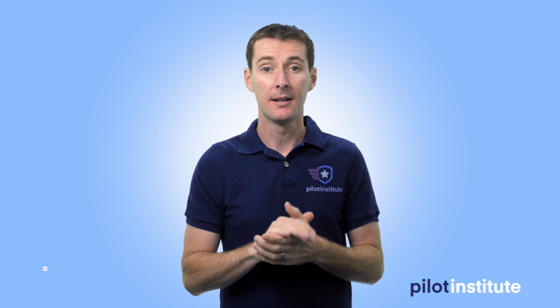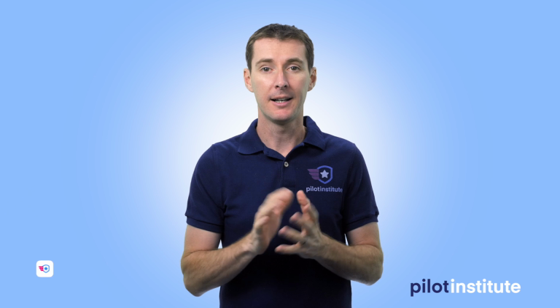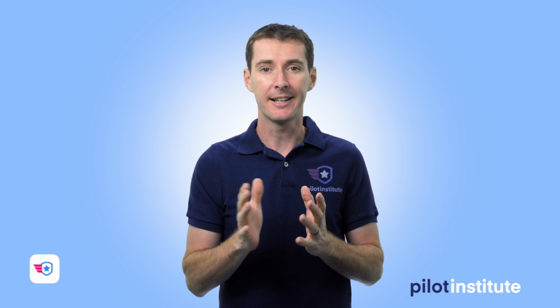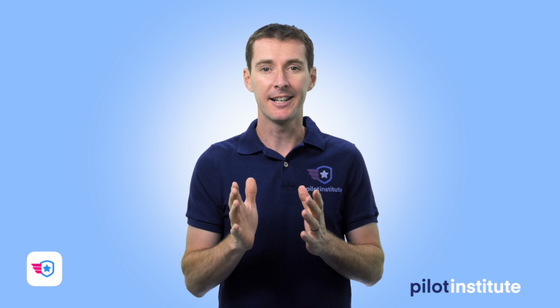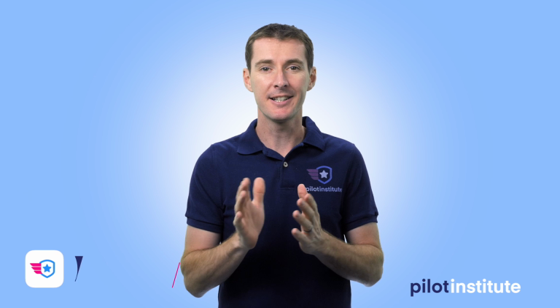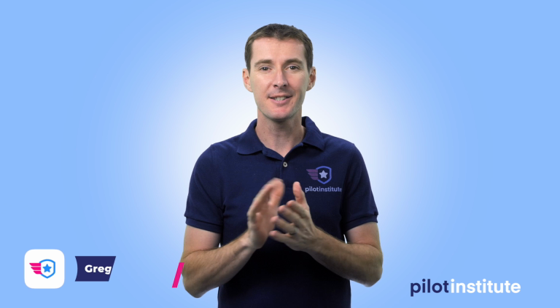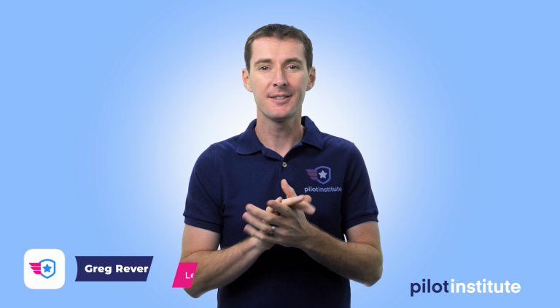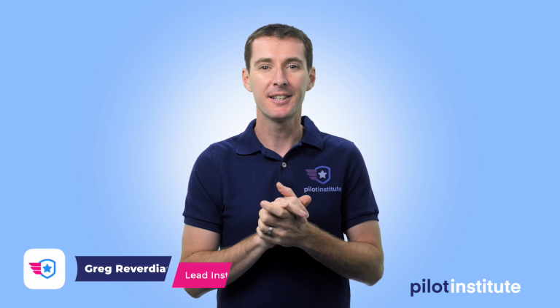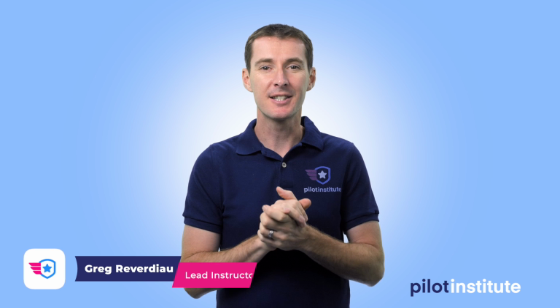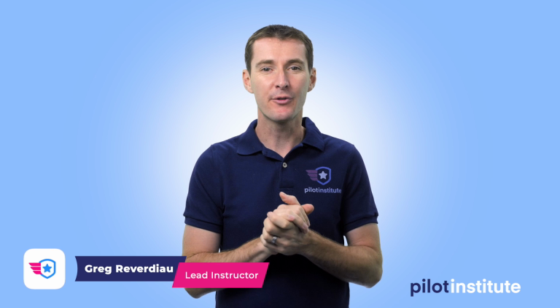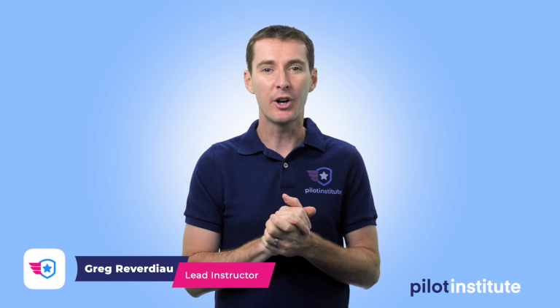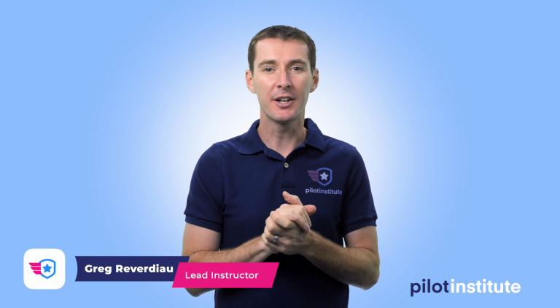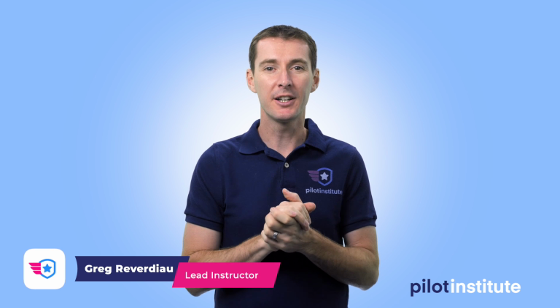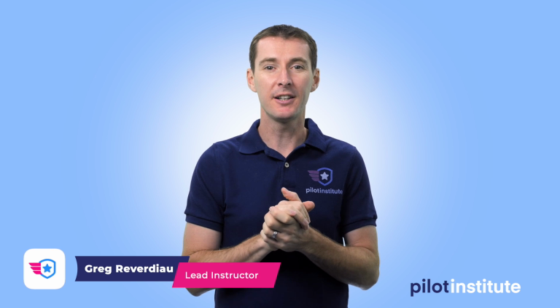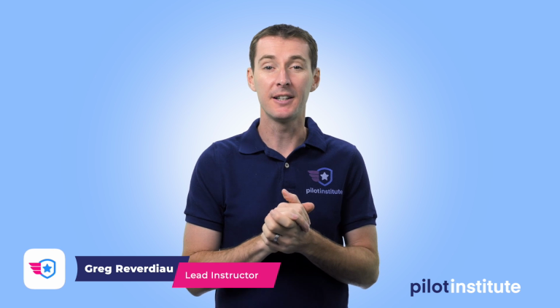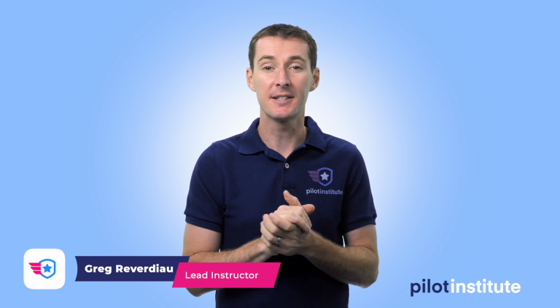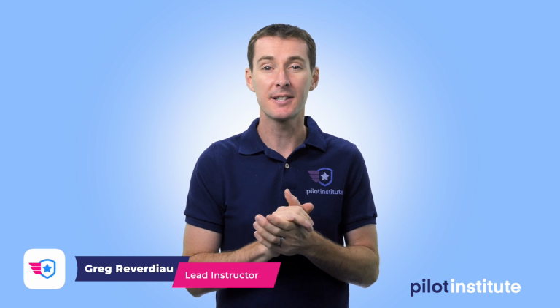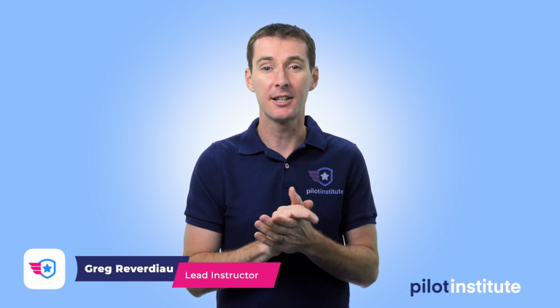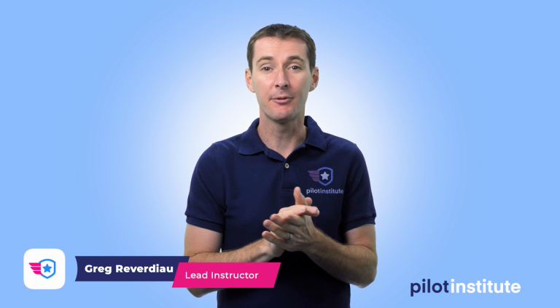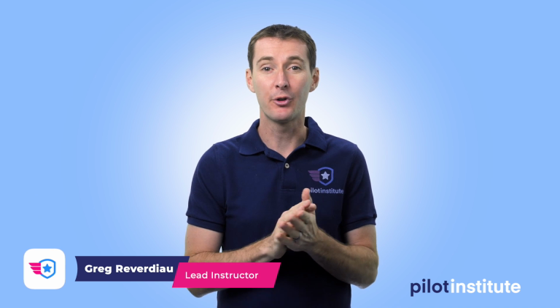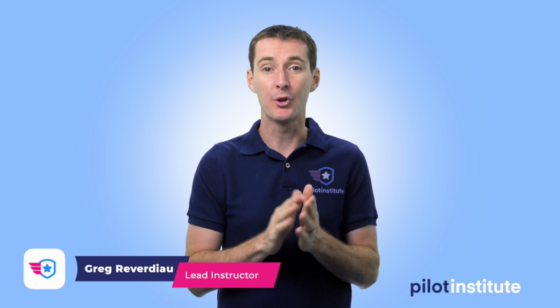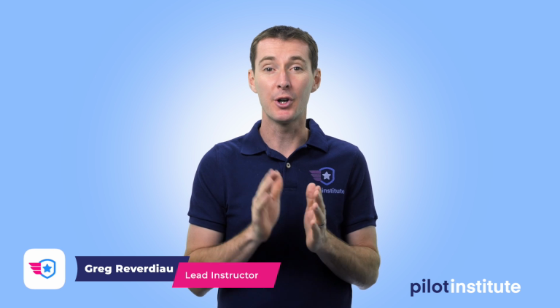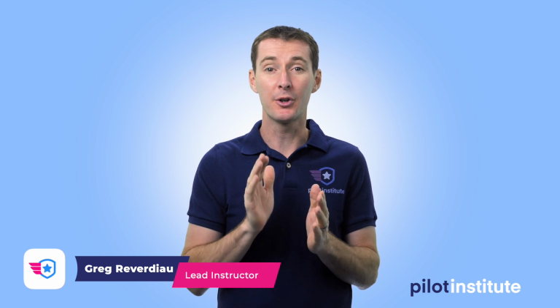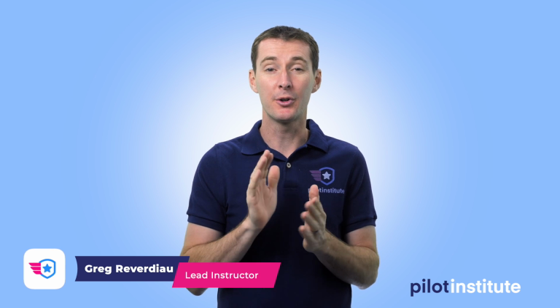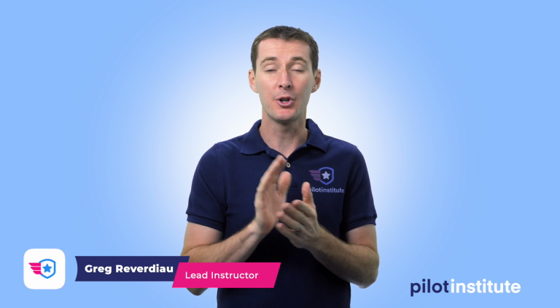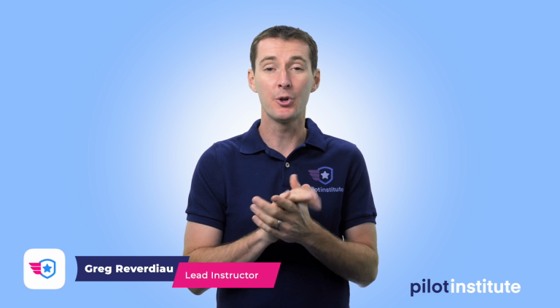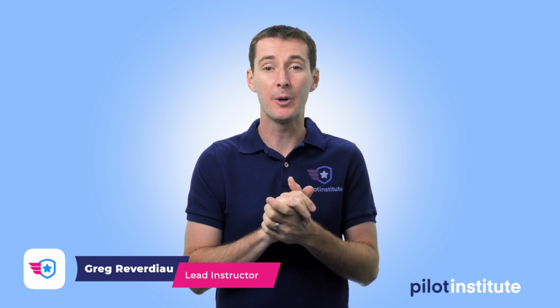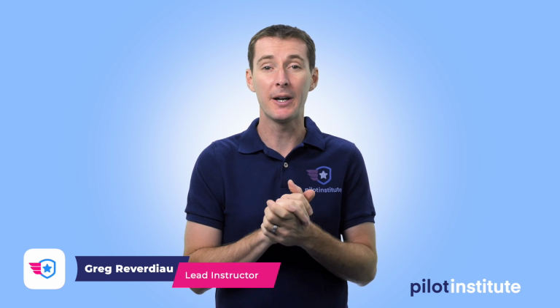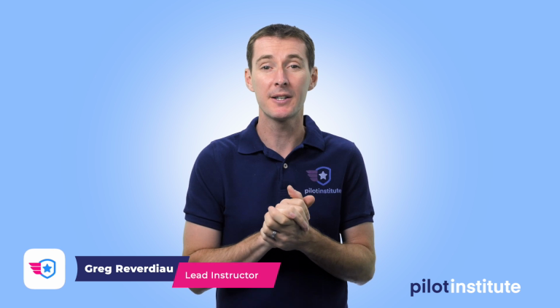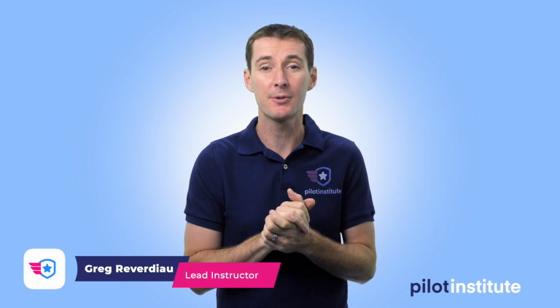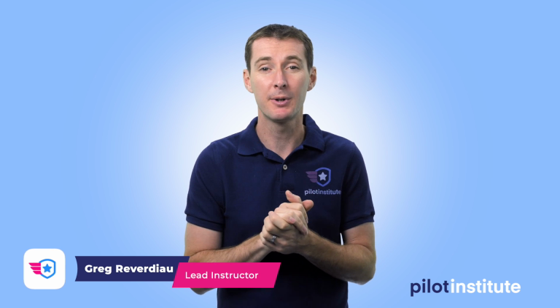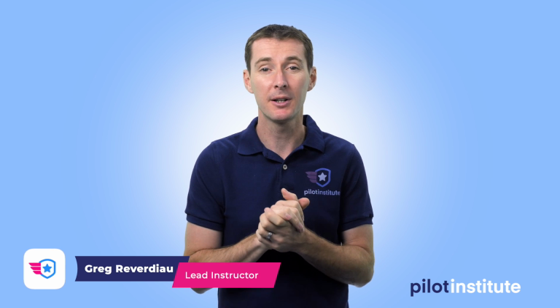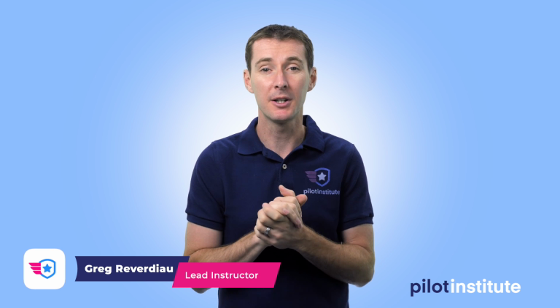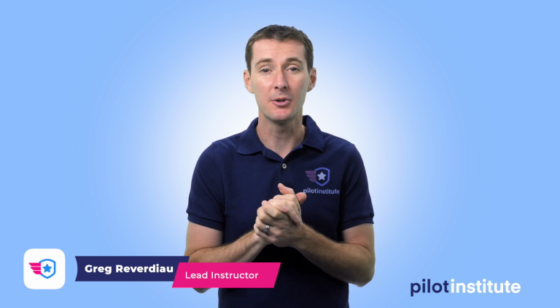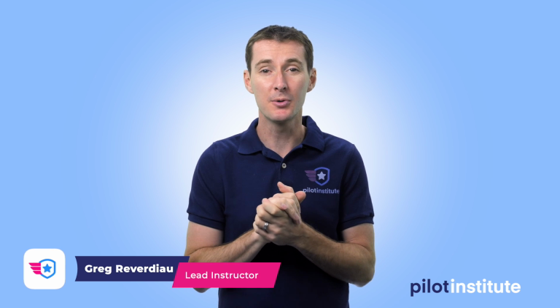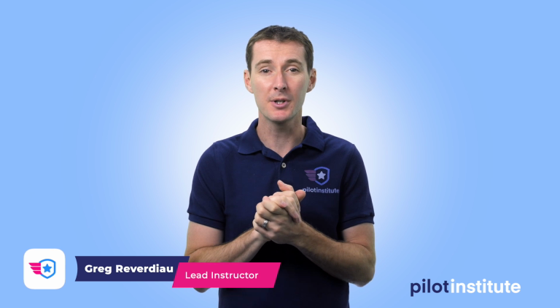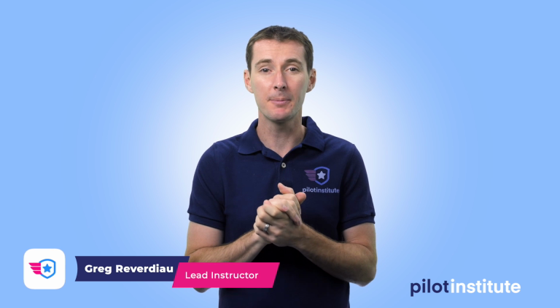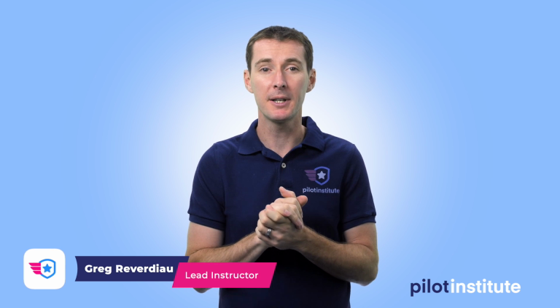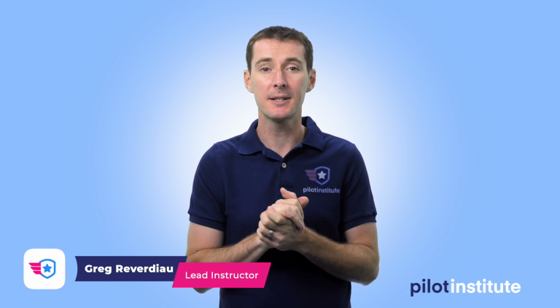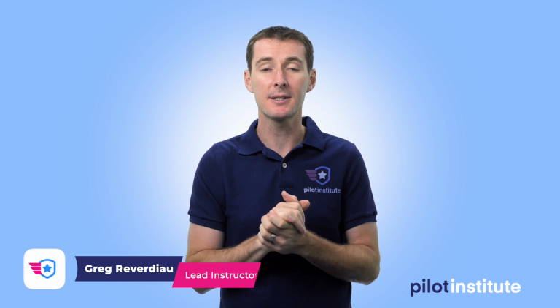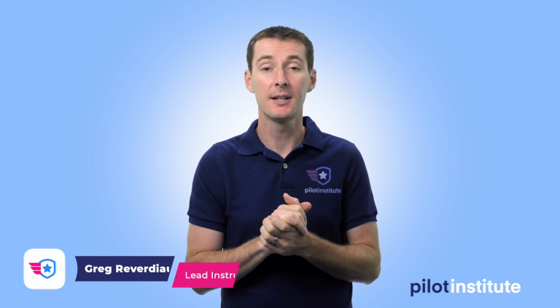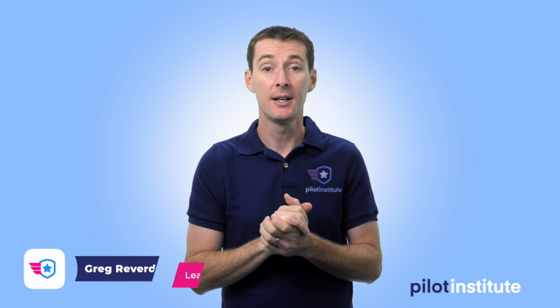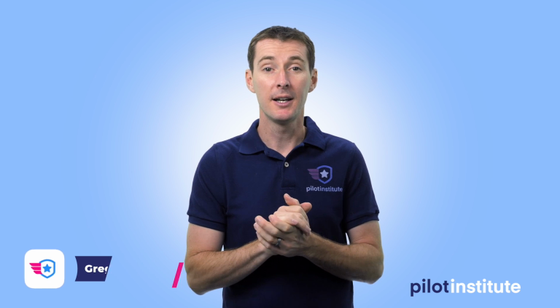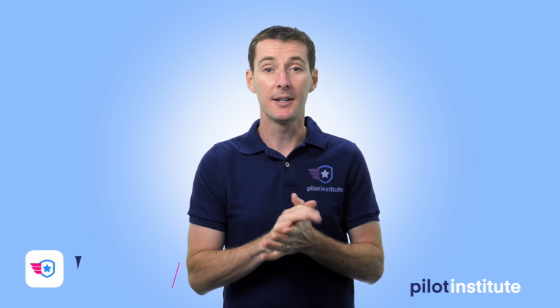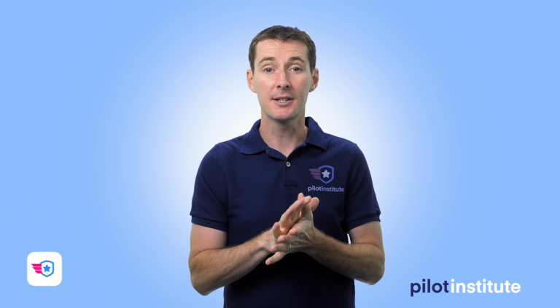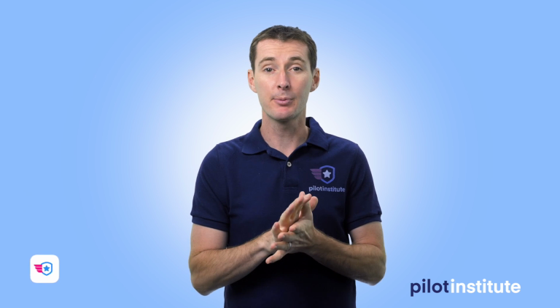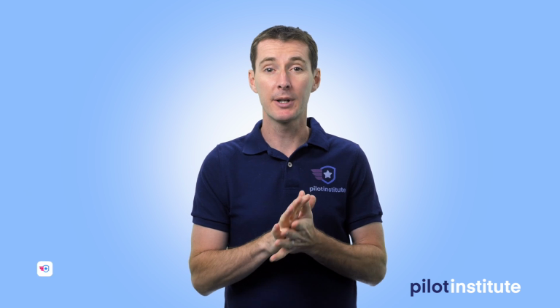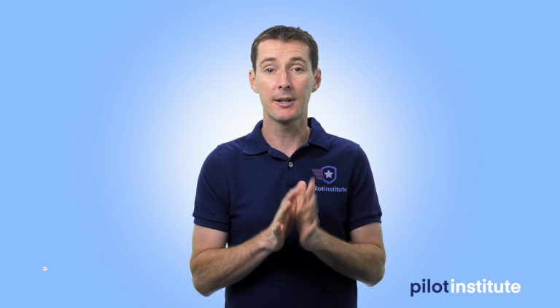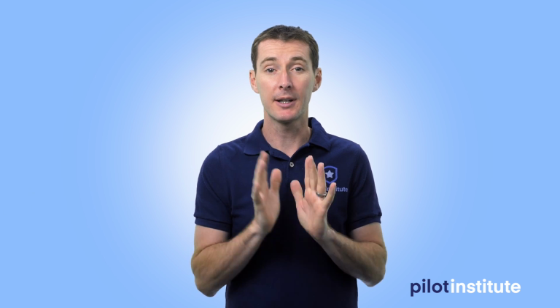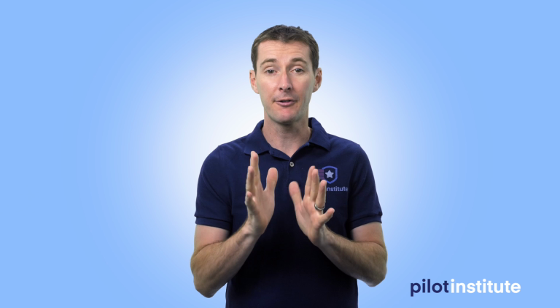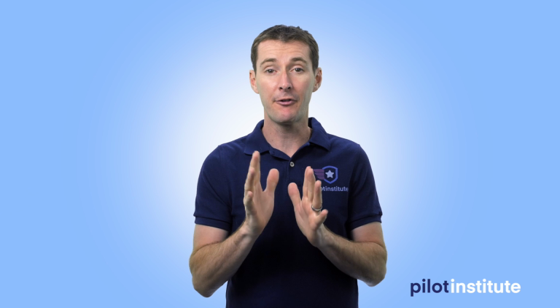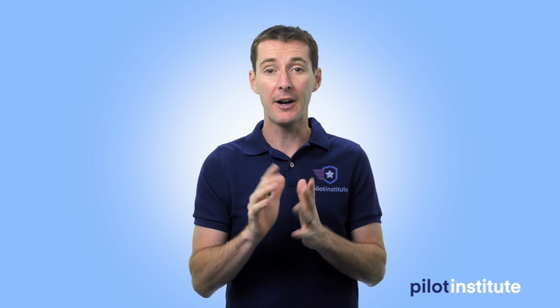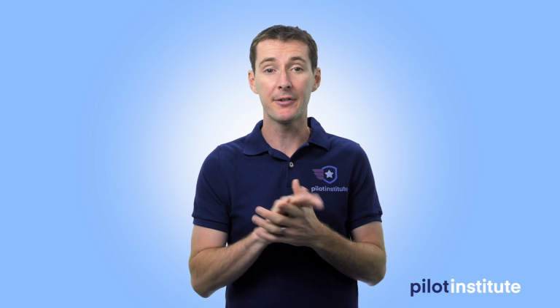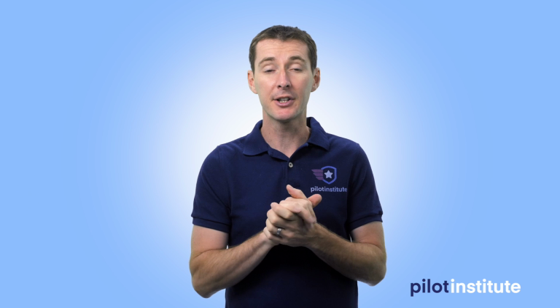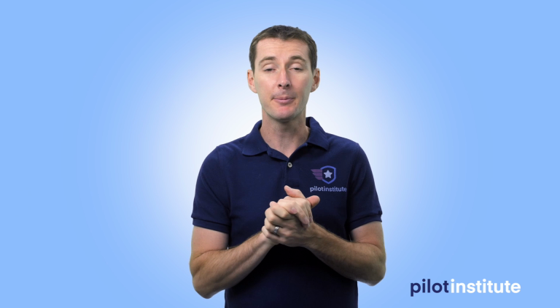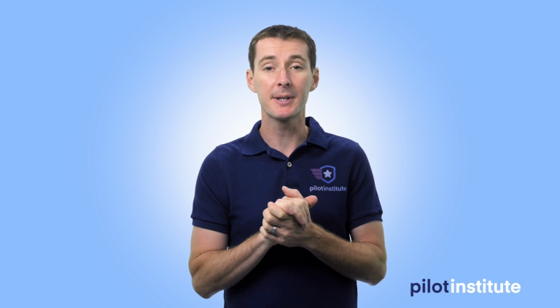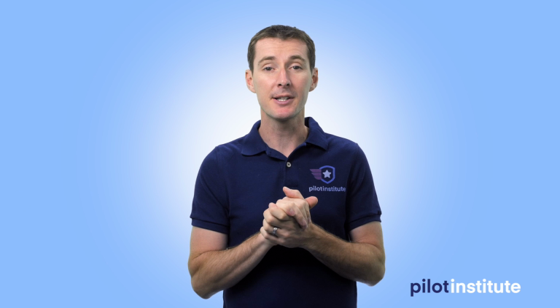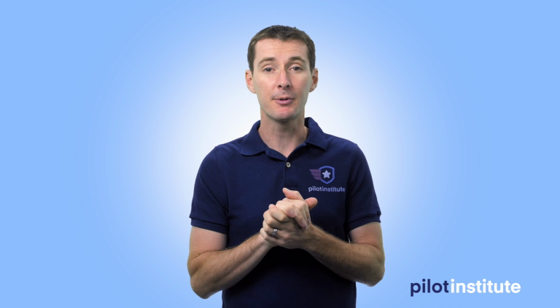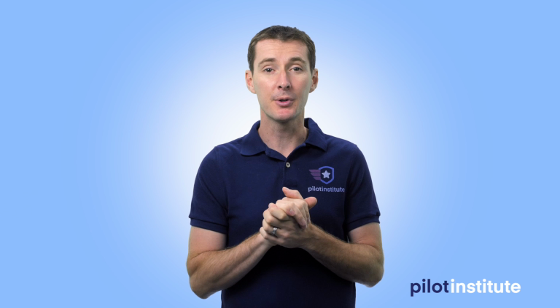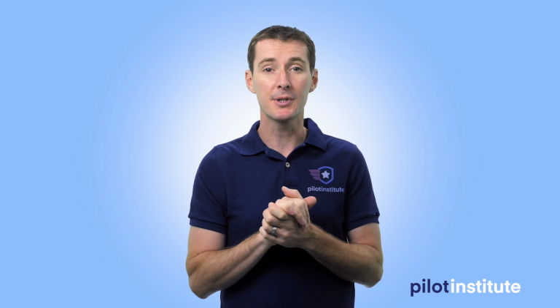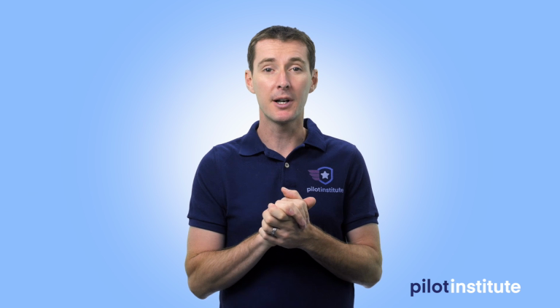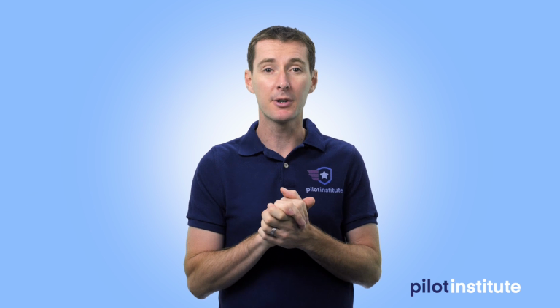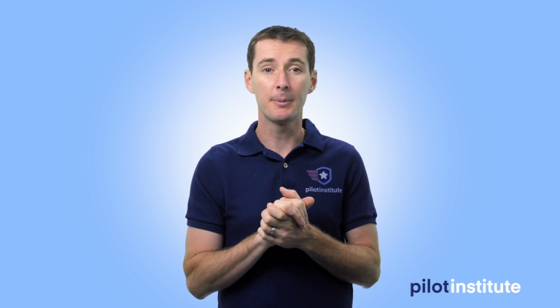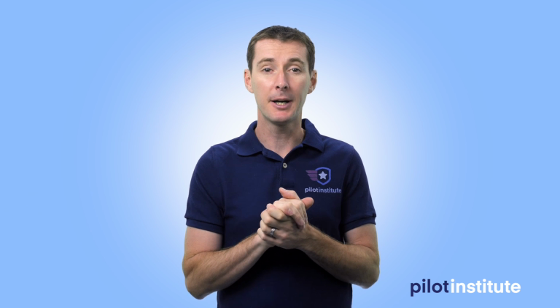Hi guys, it's Friday and it's time for another UAS weekly news update. This week I've got five topics I want to talk about.